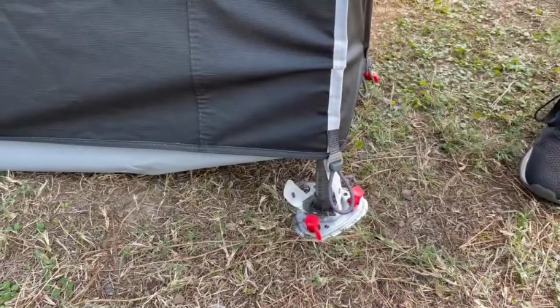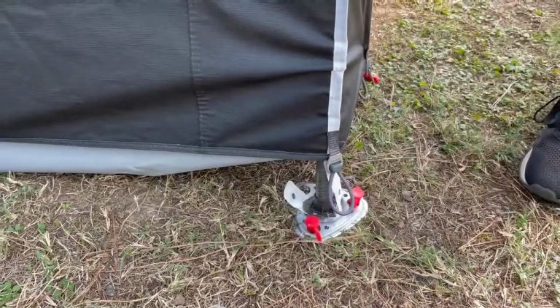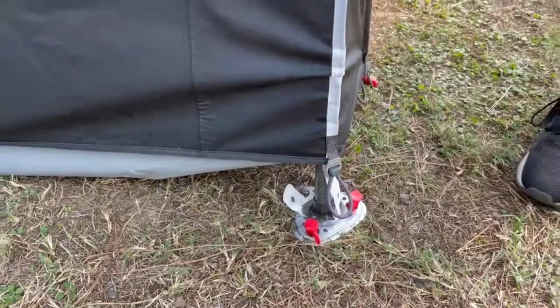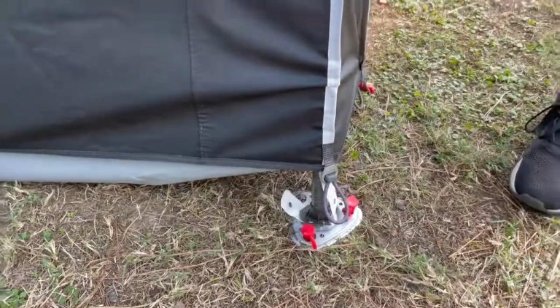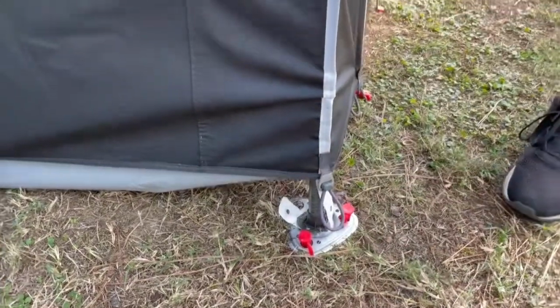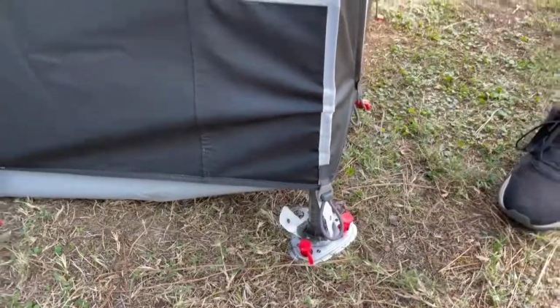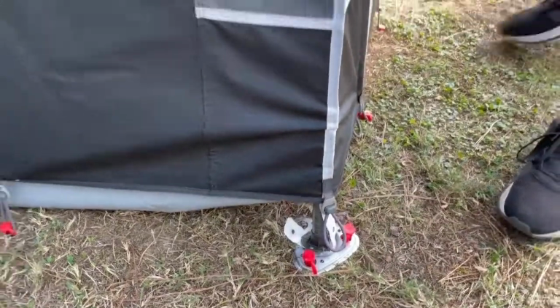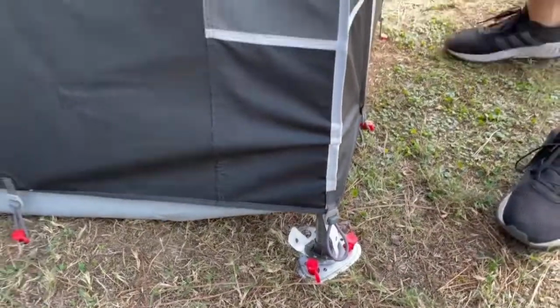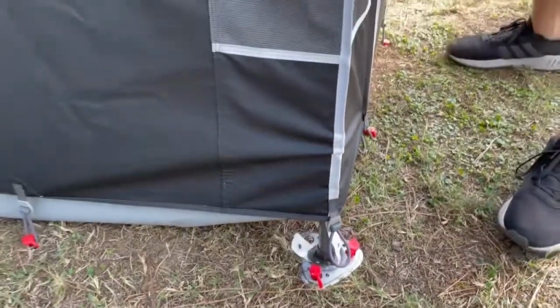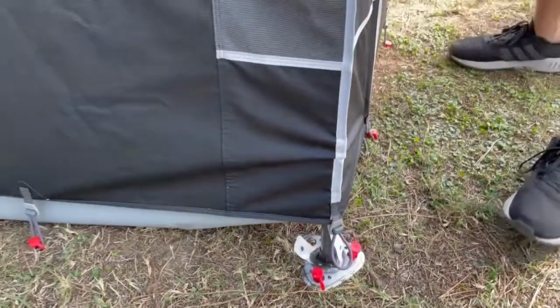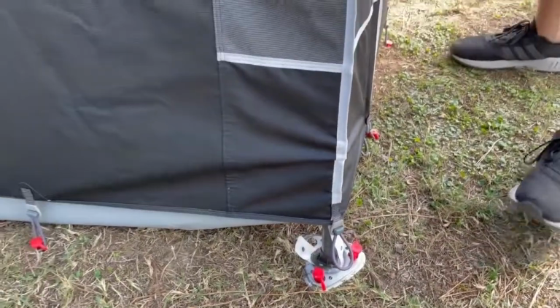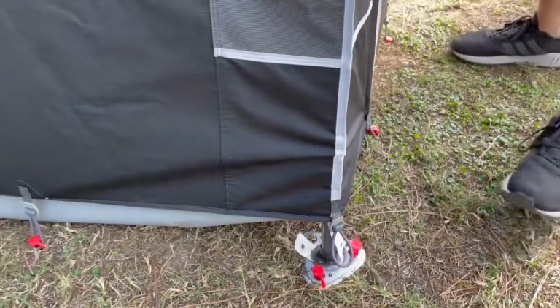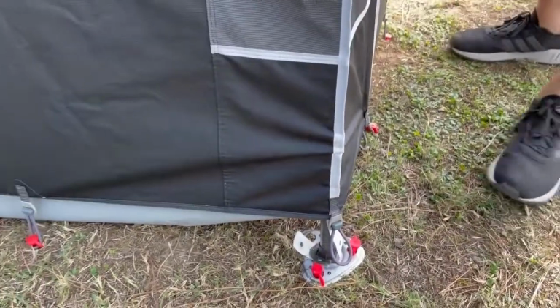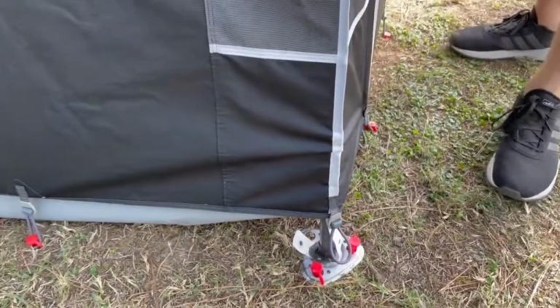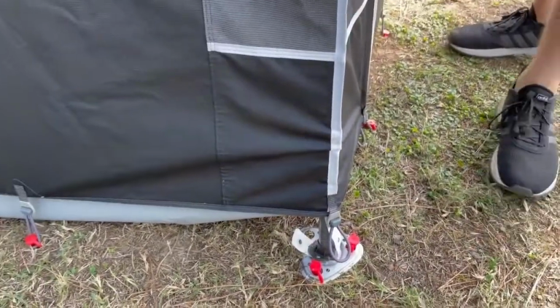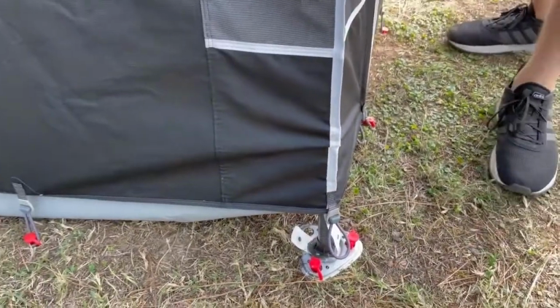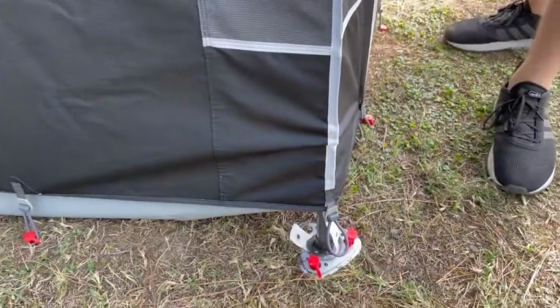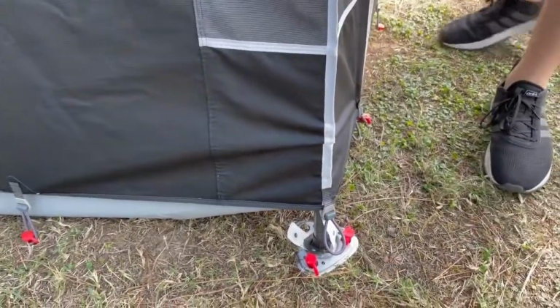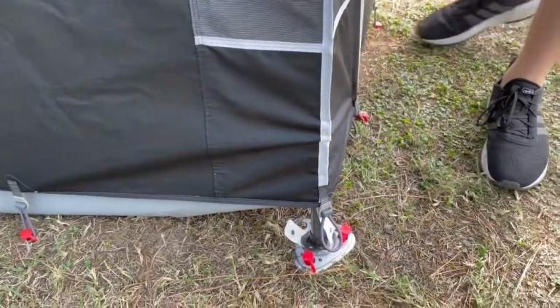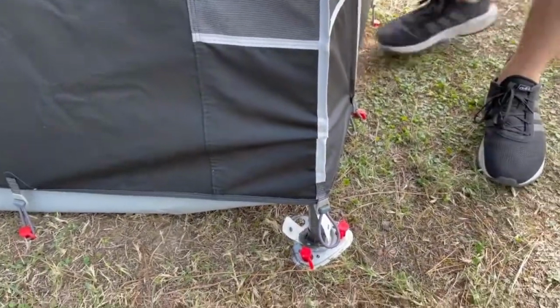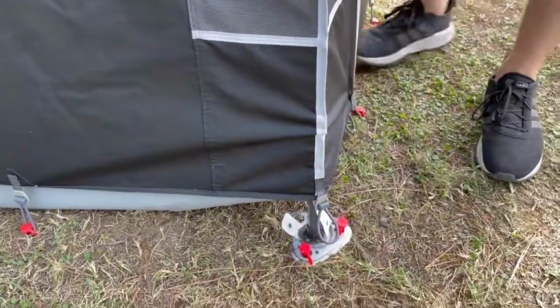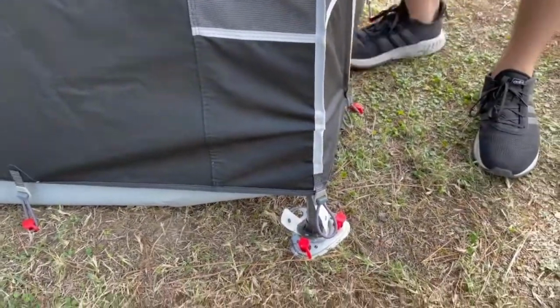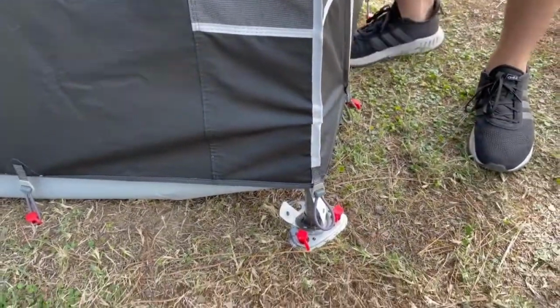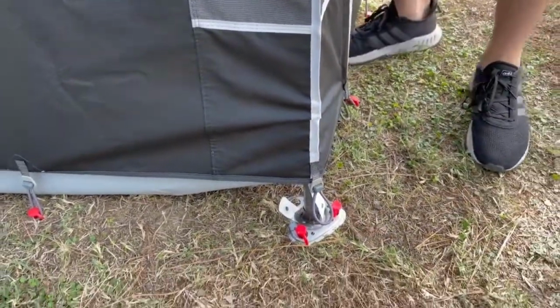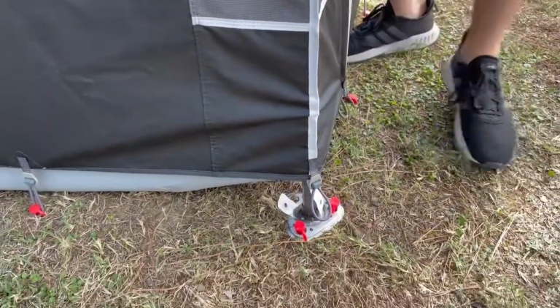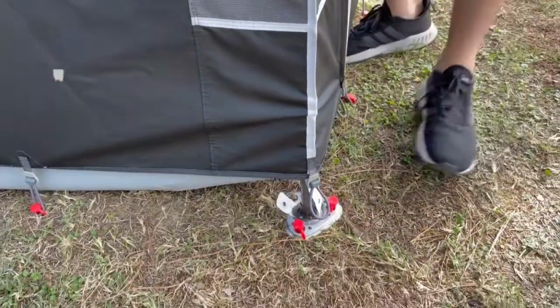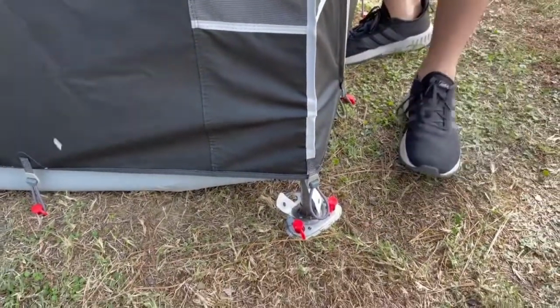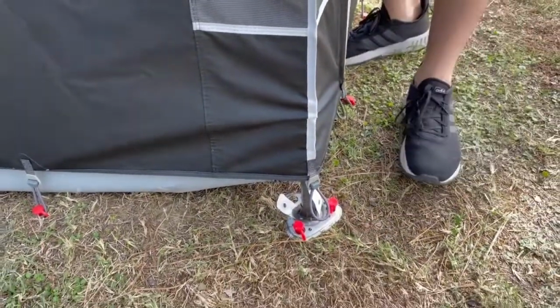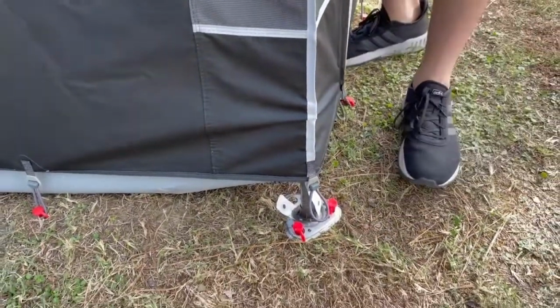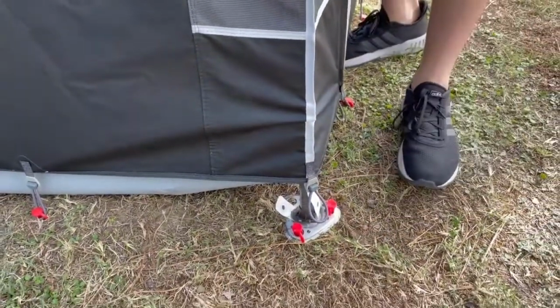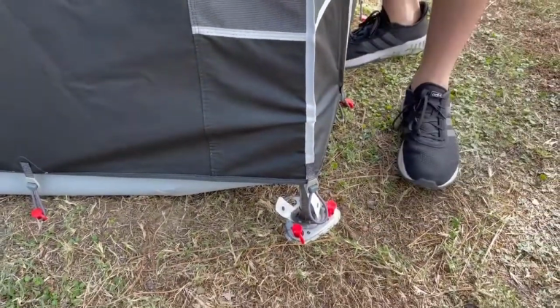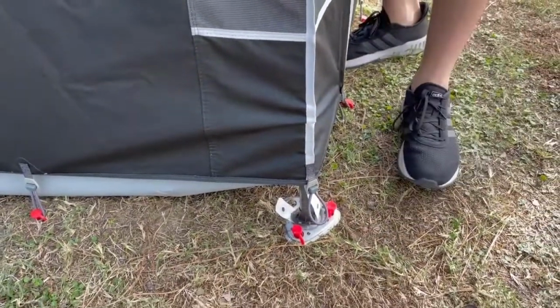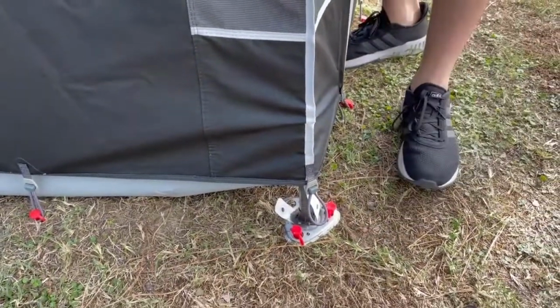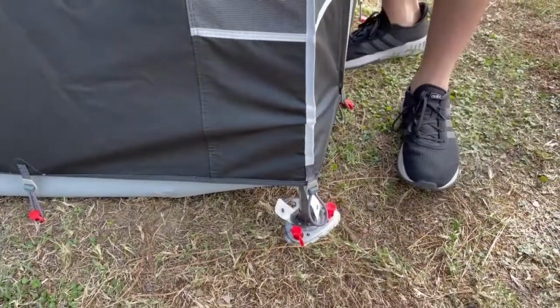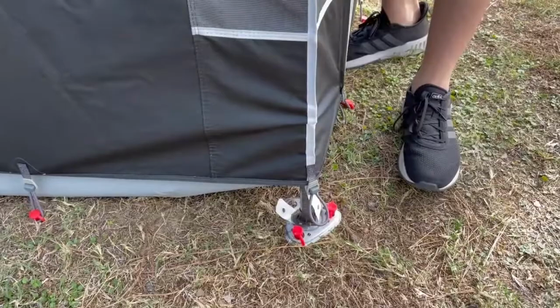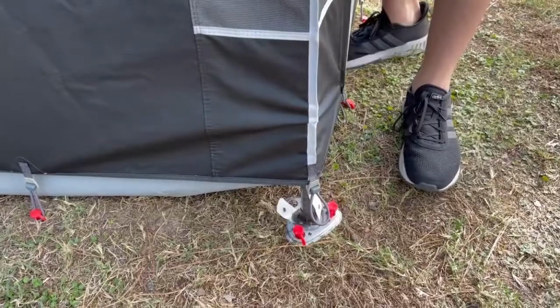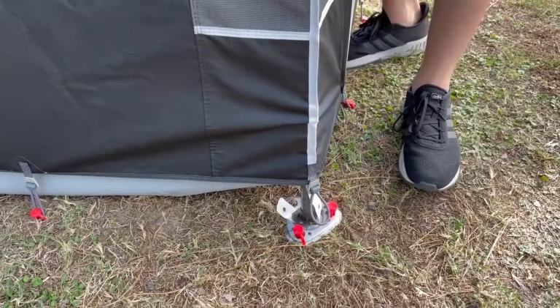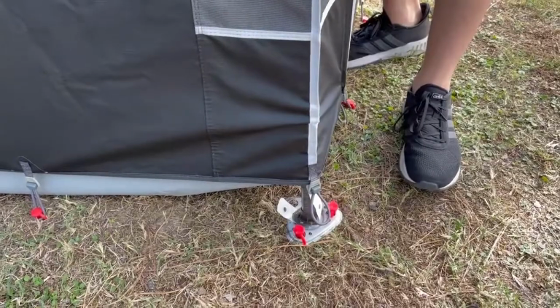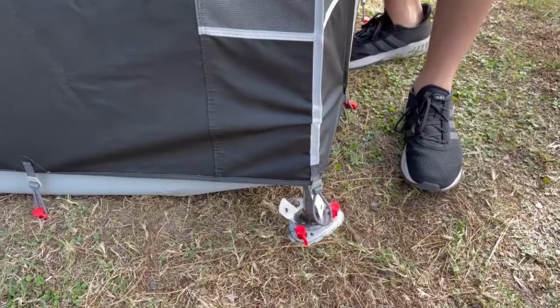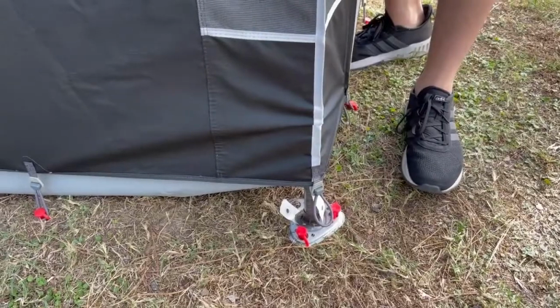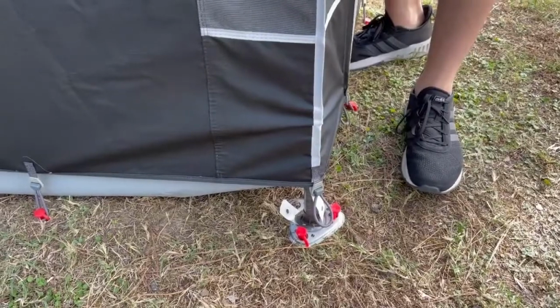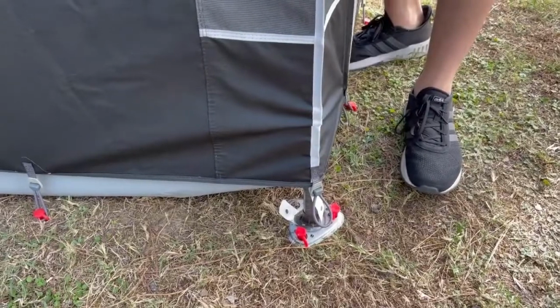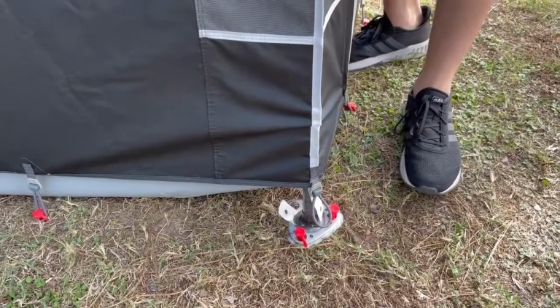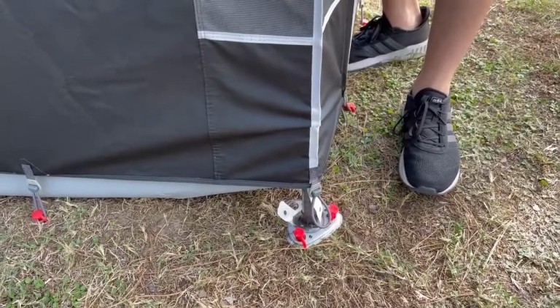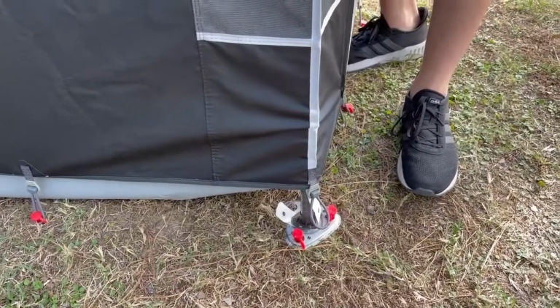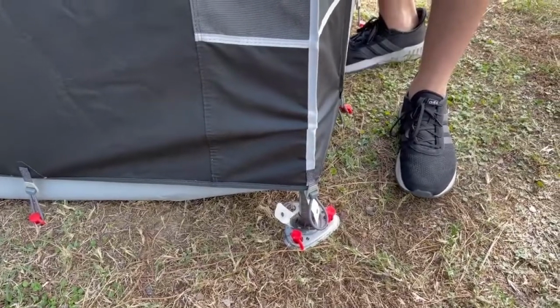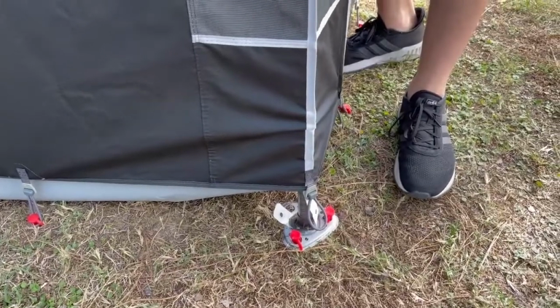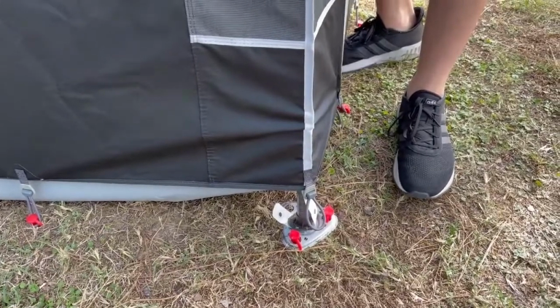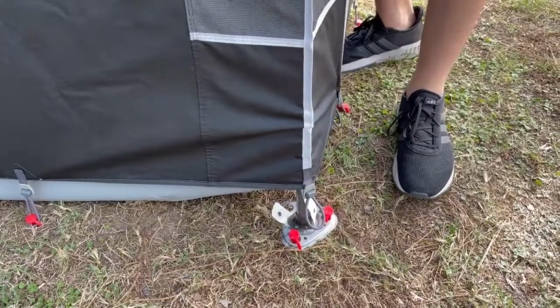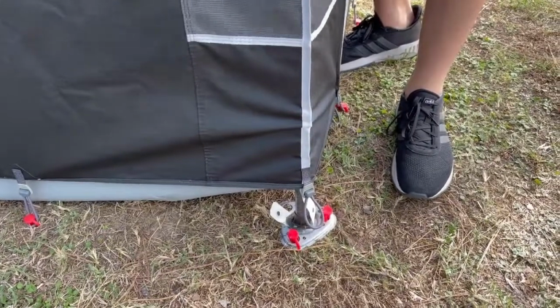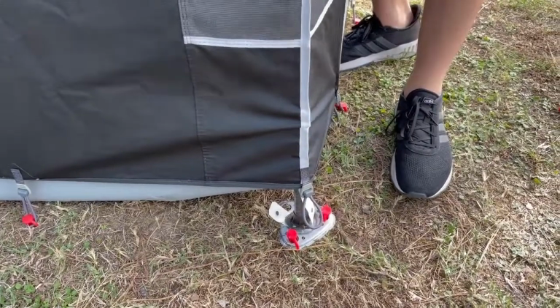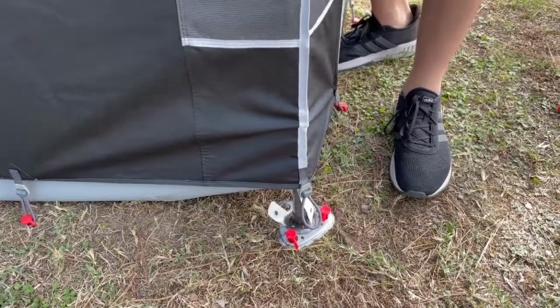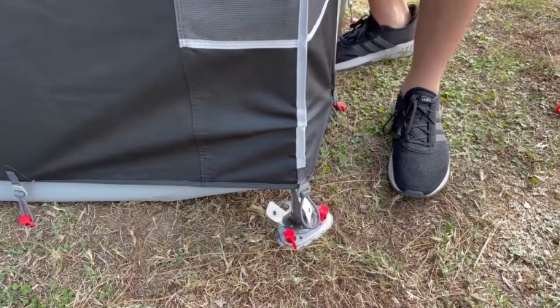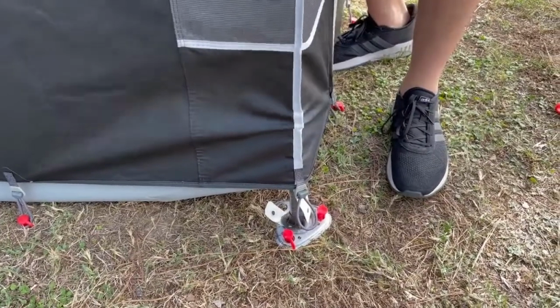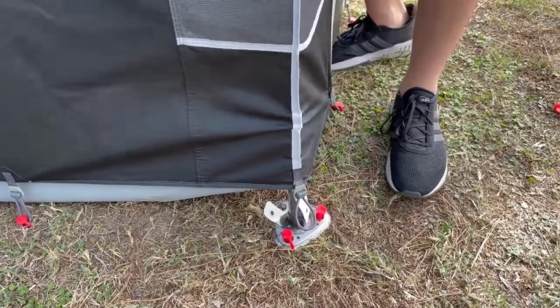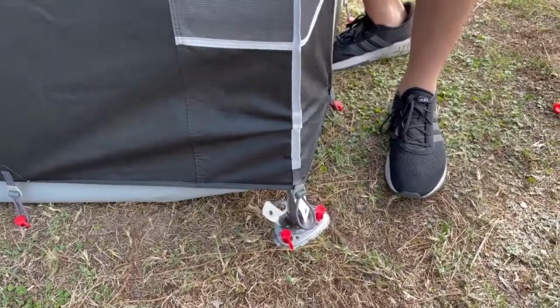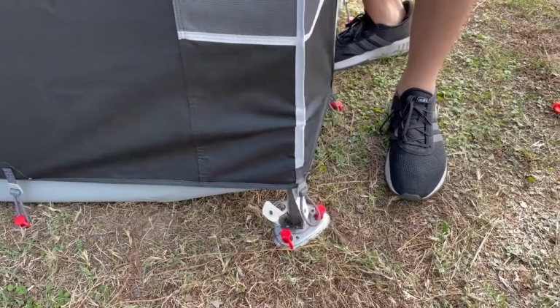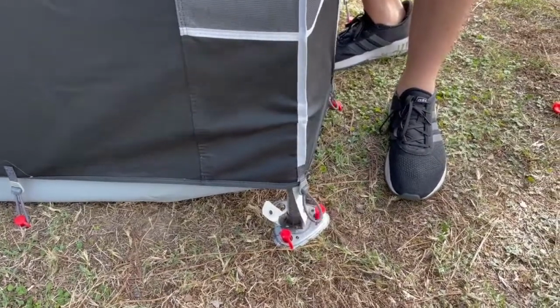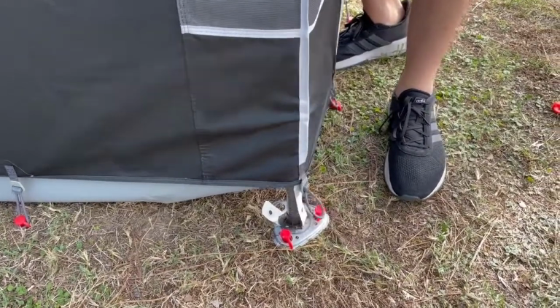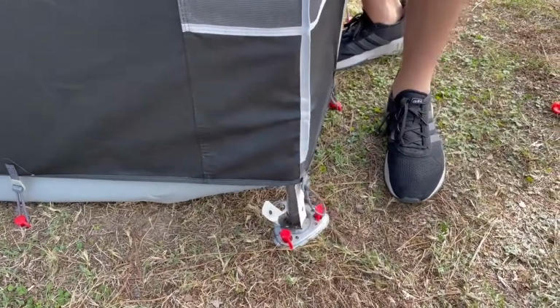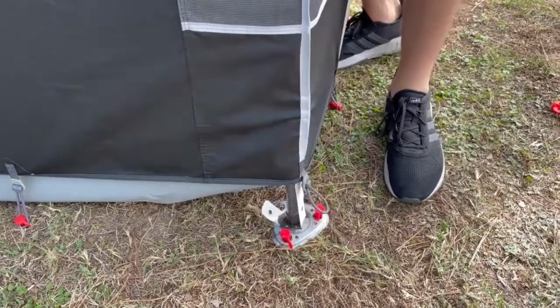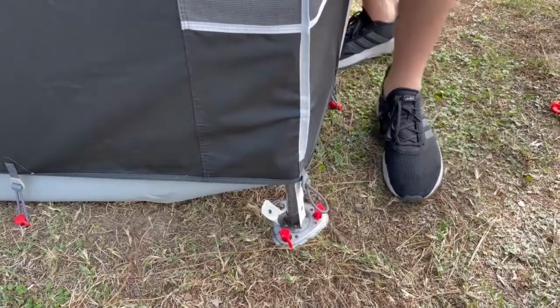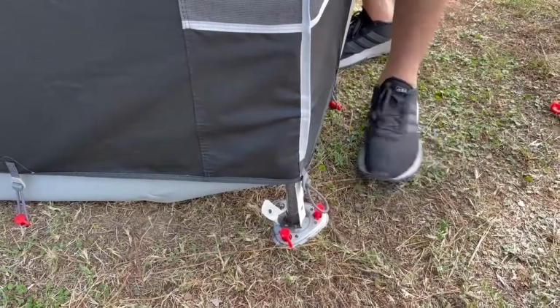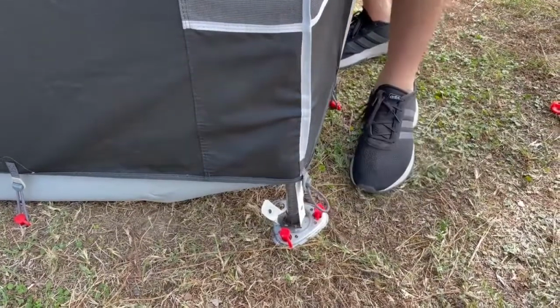When you do extend it, it doesn't sink into the ground.